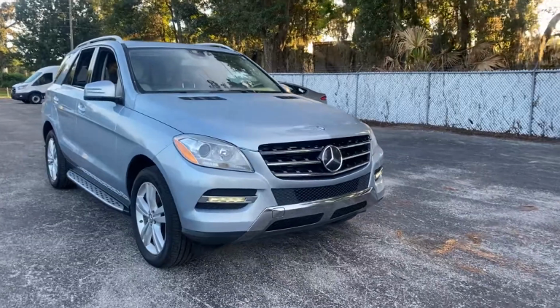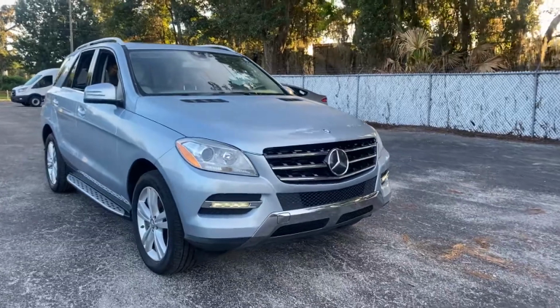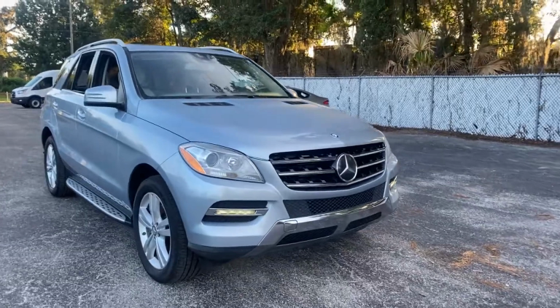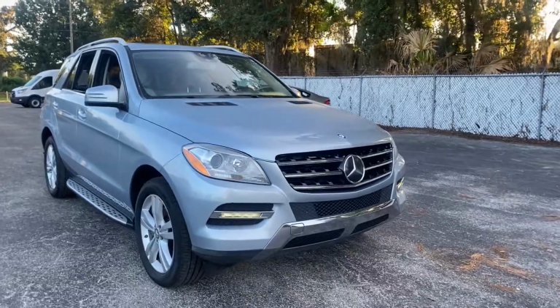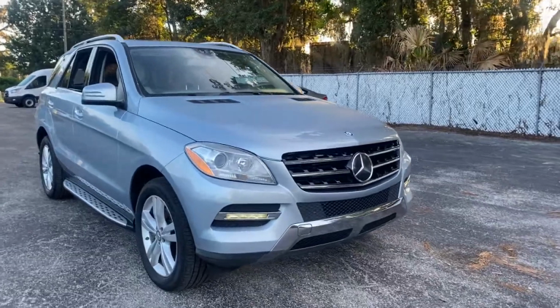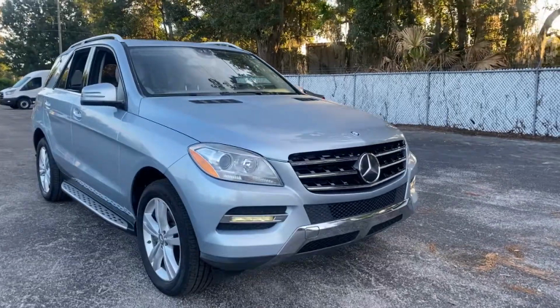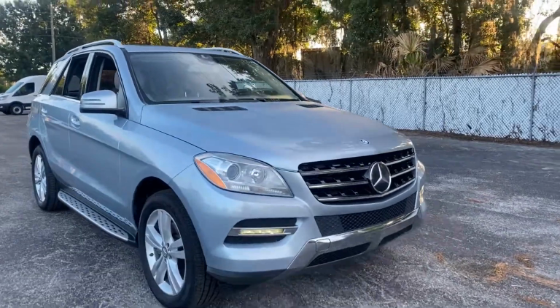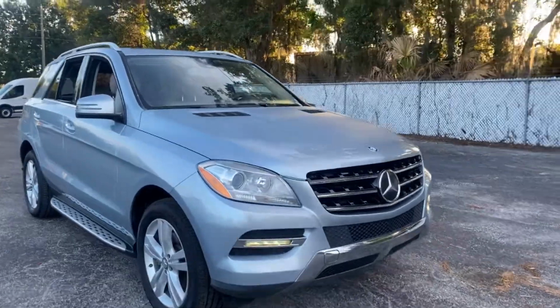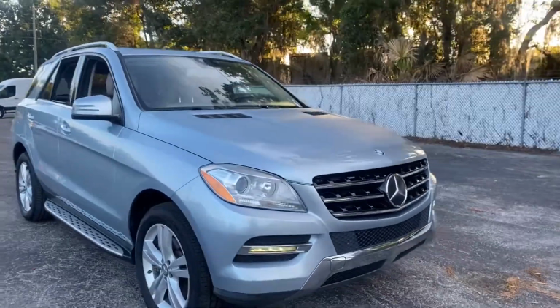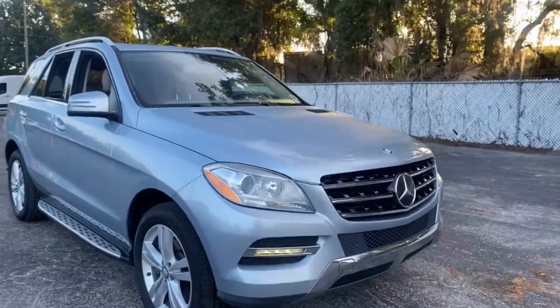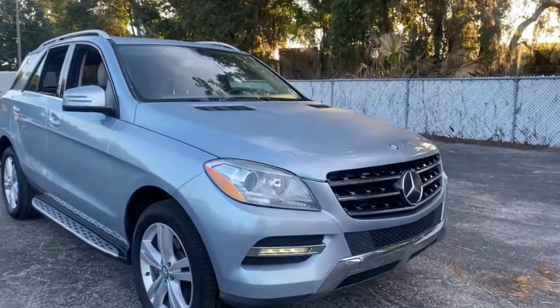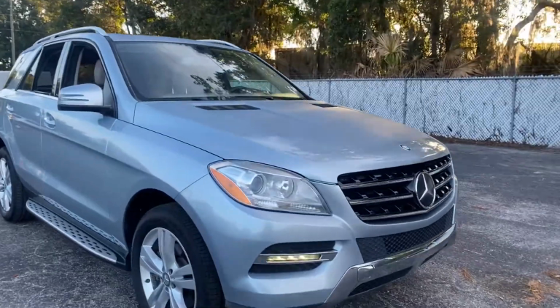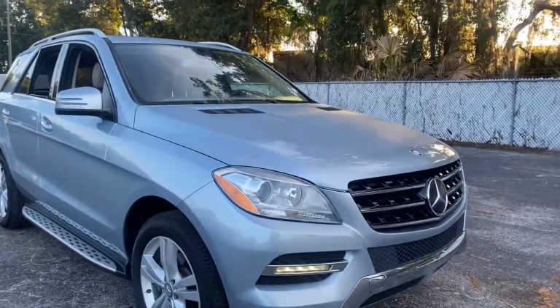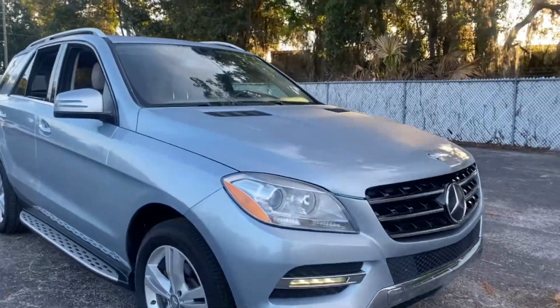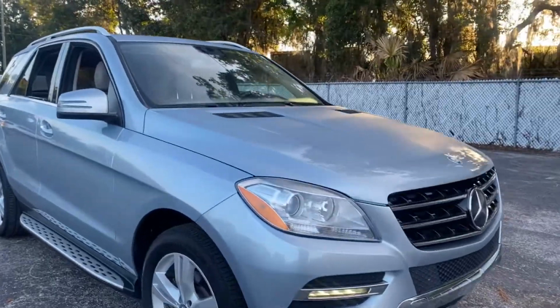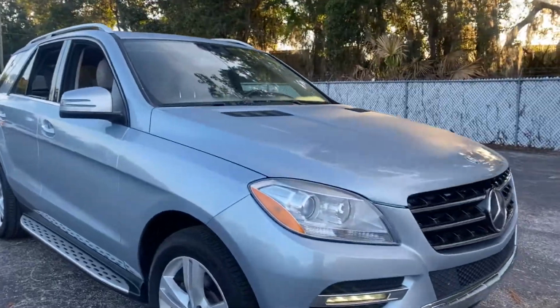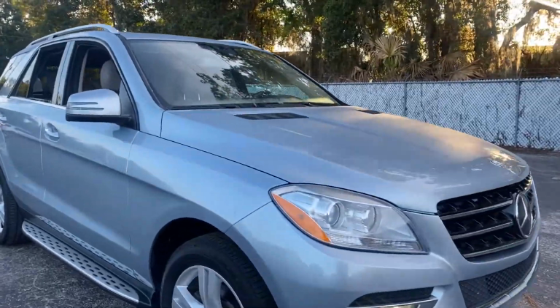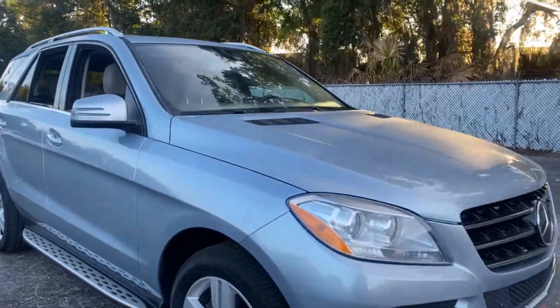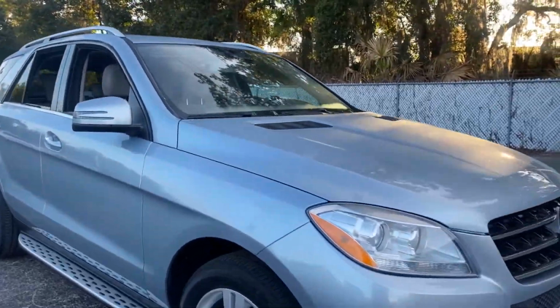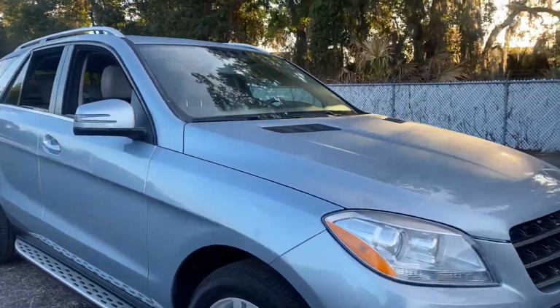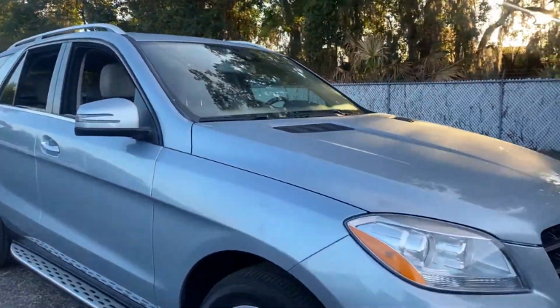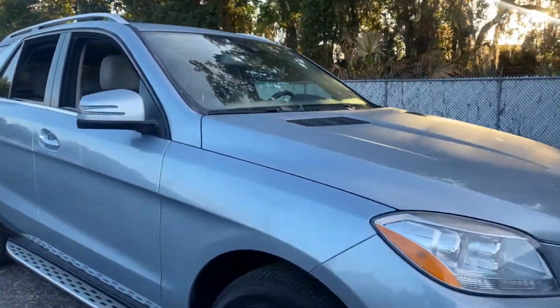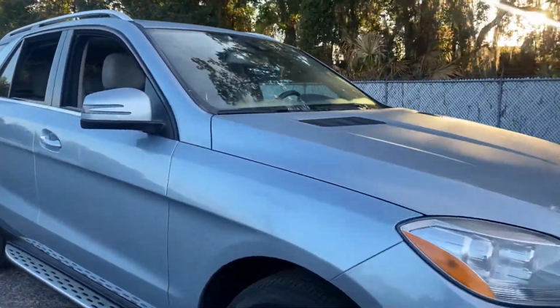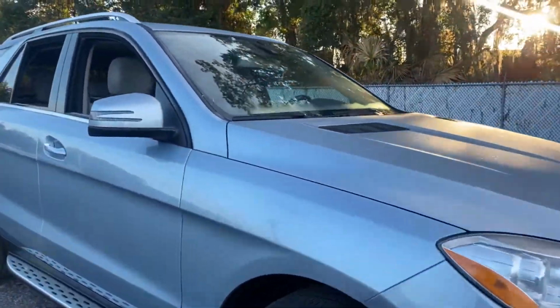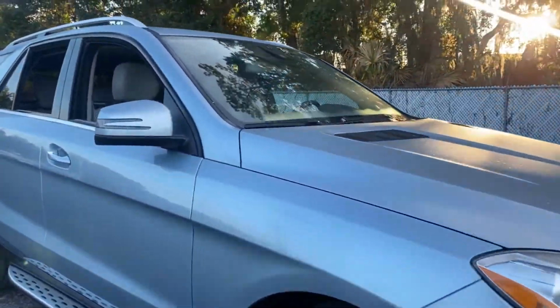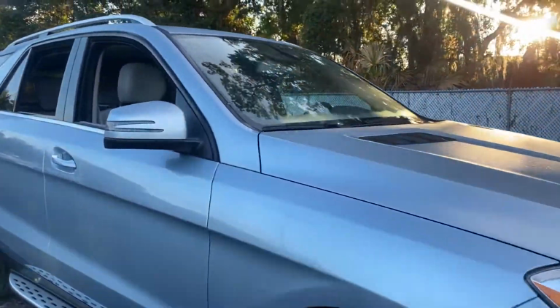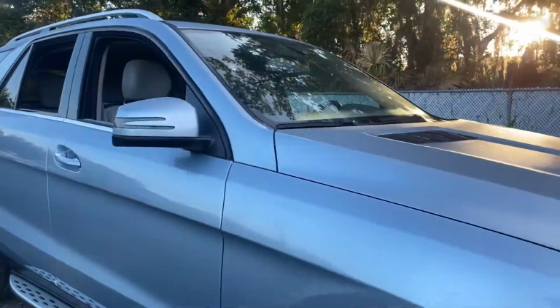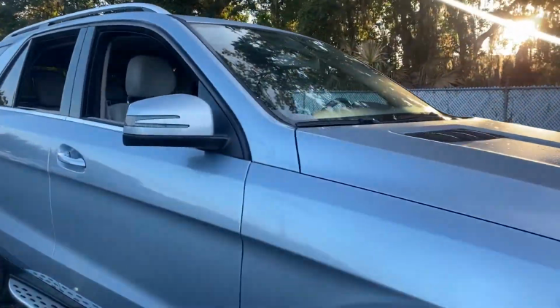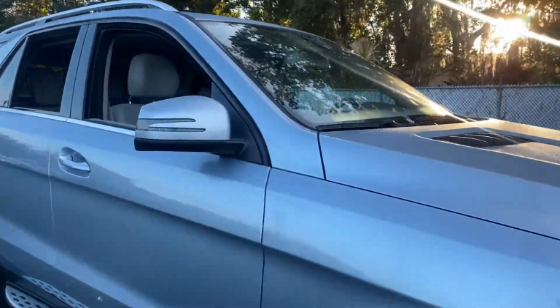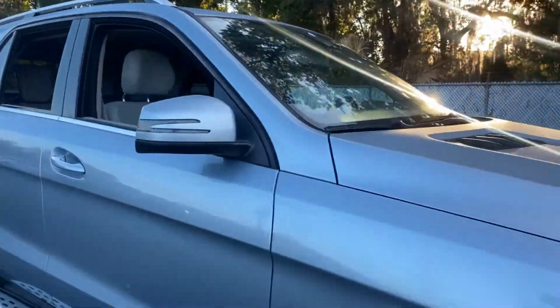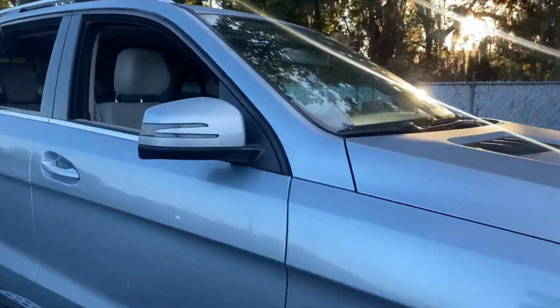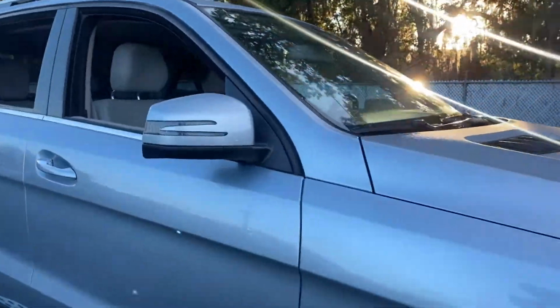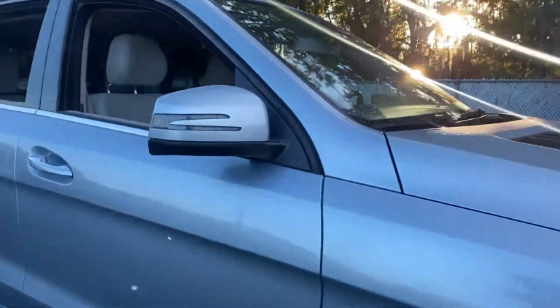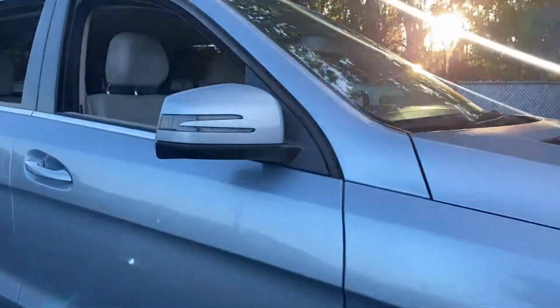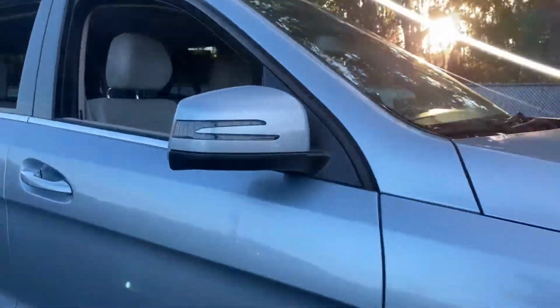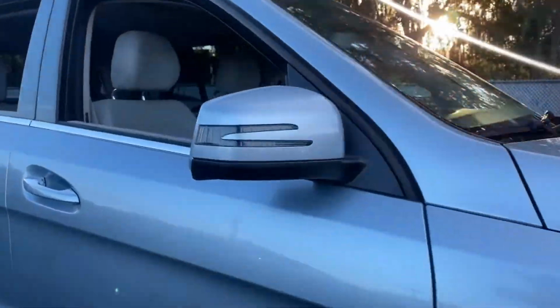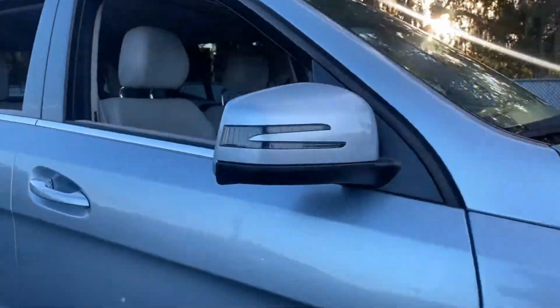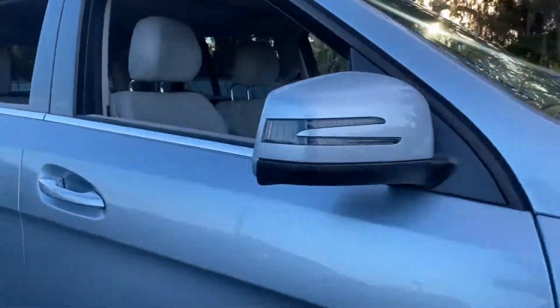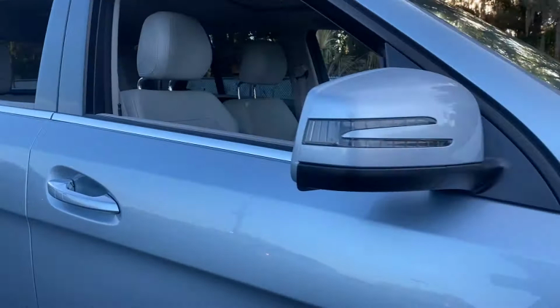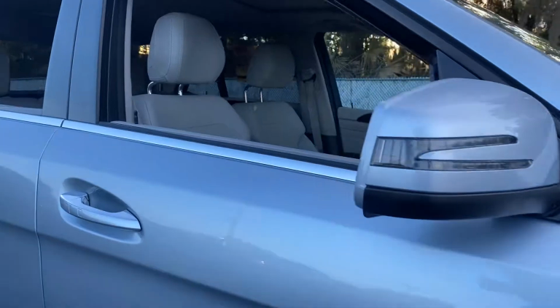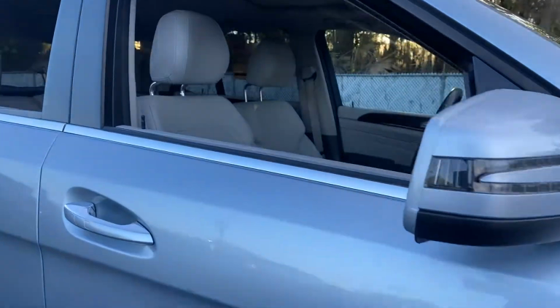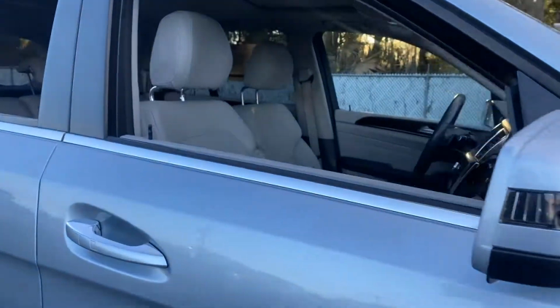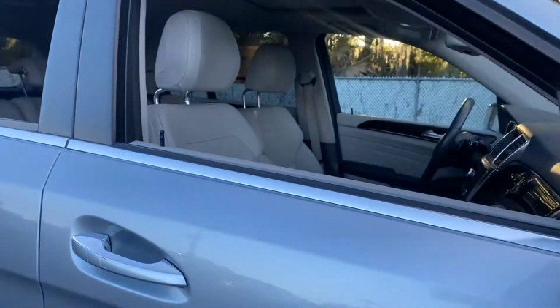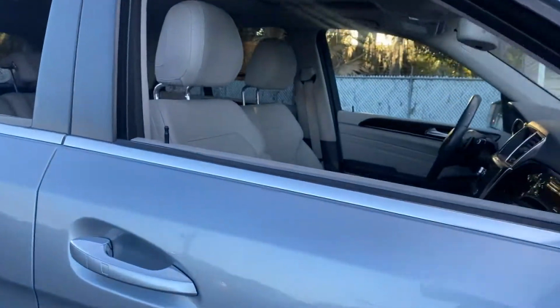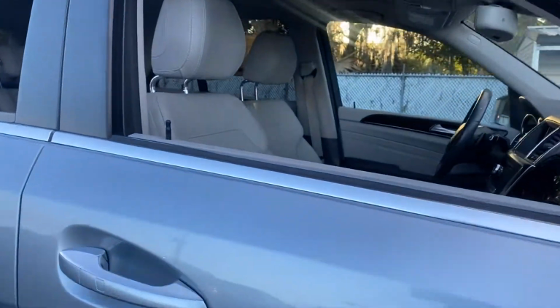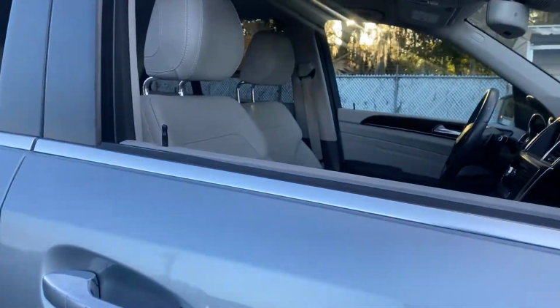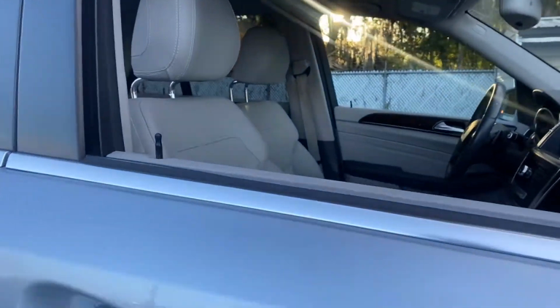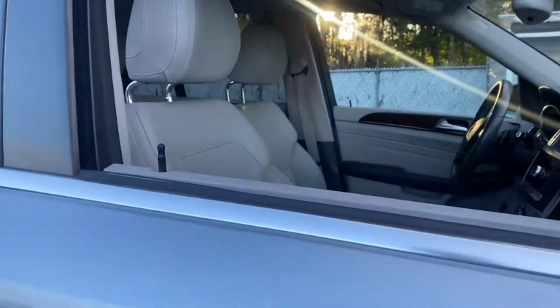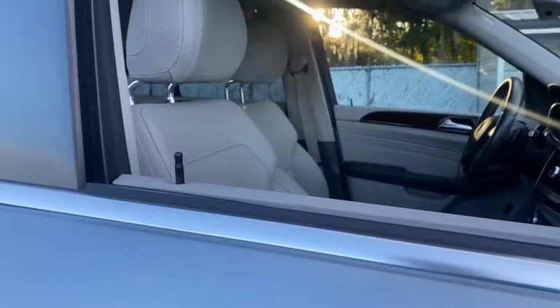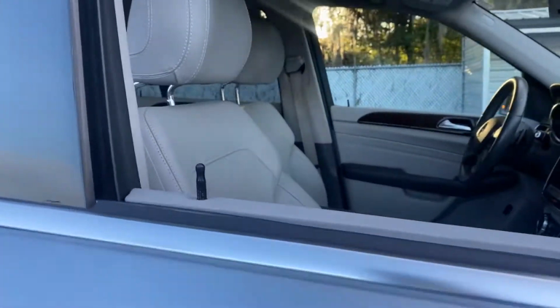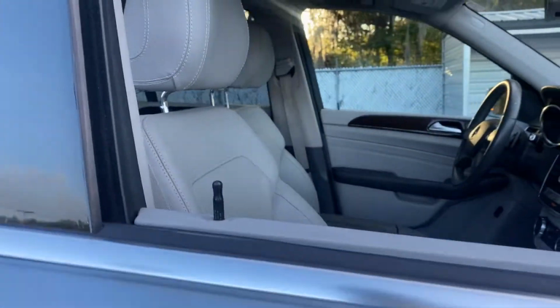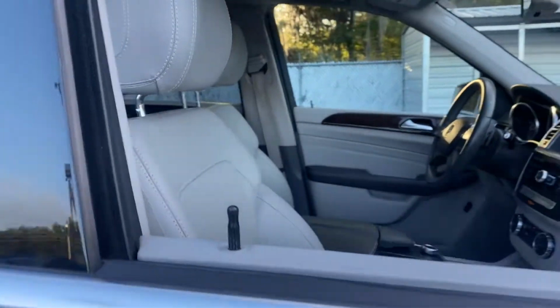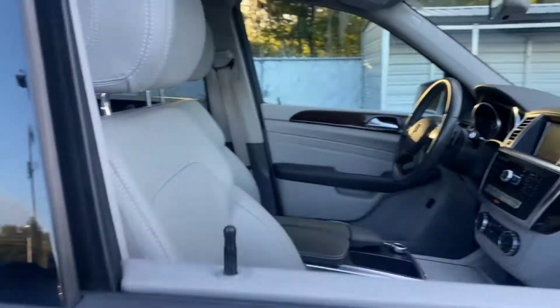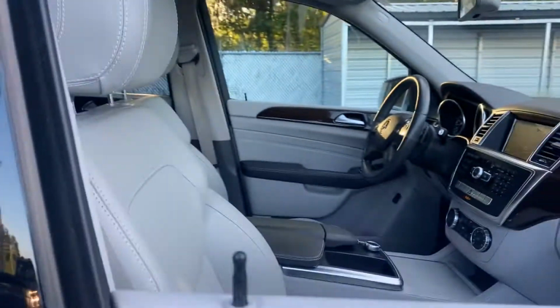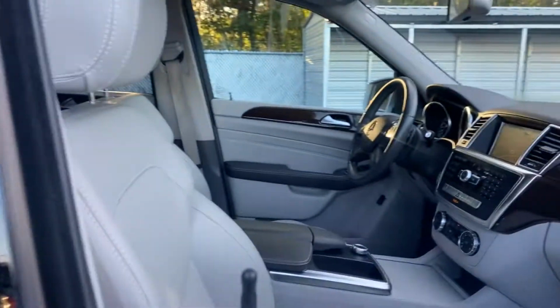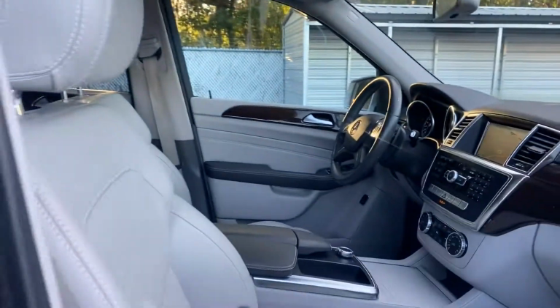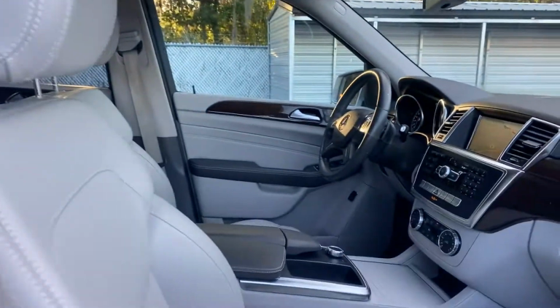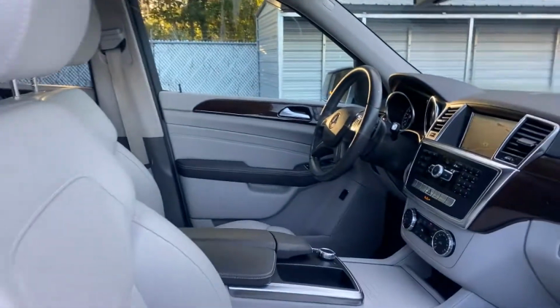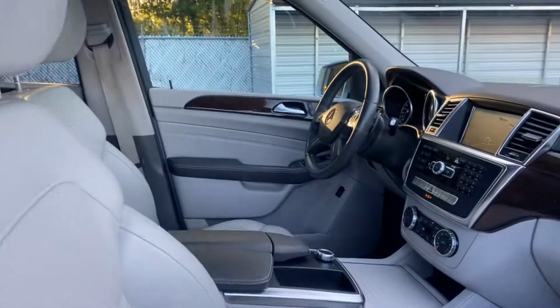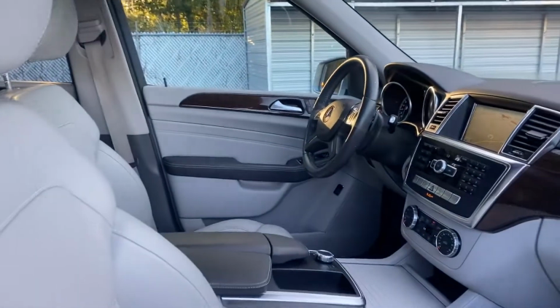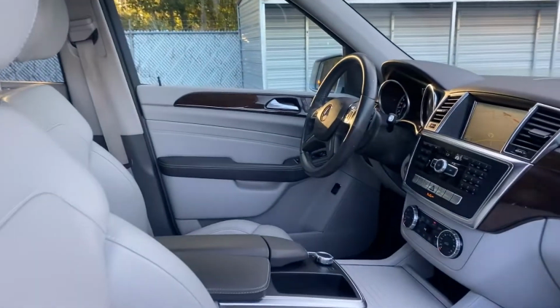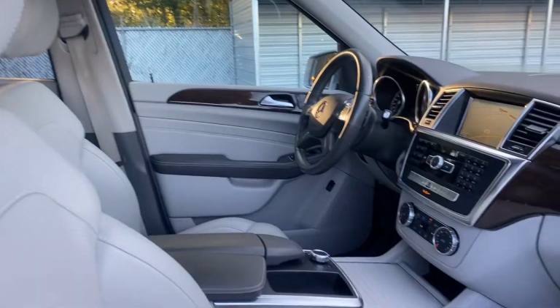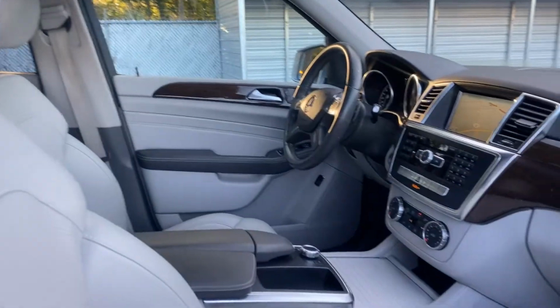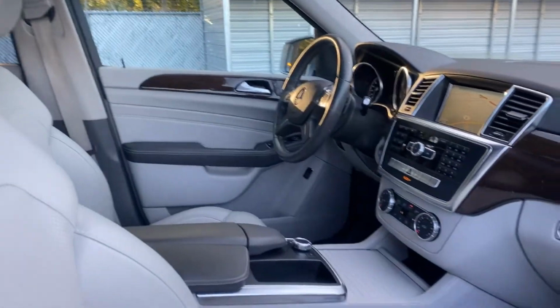This is a 2017 Mercedes-Benz ML350 Bluetech, light blue over gray leather interior.